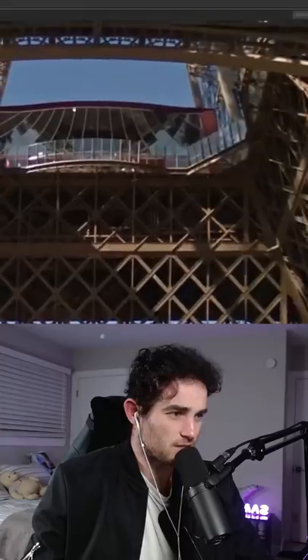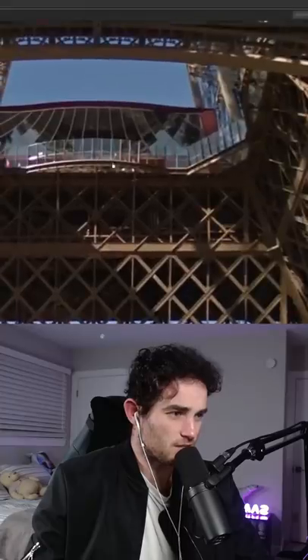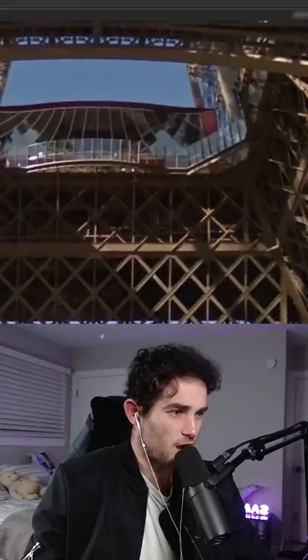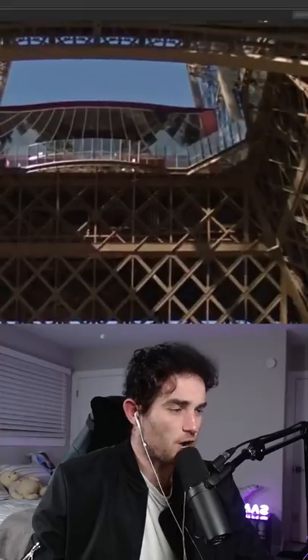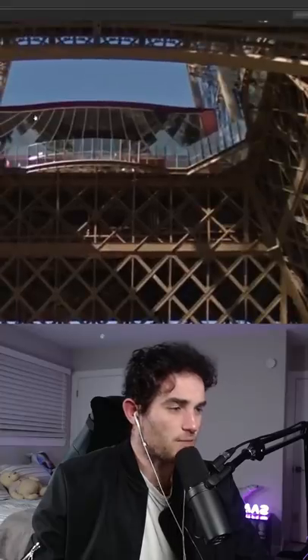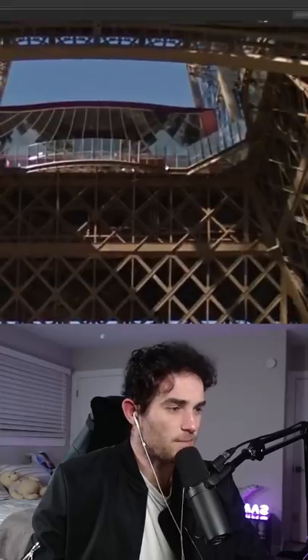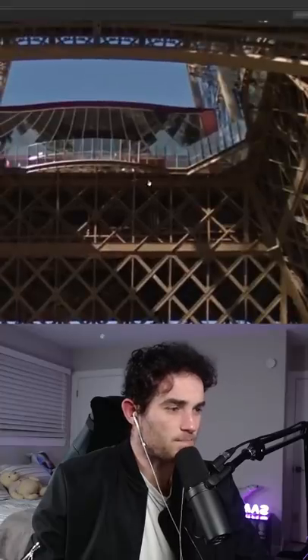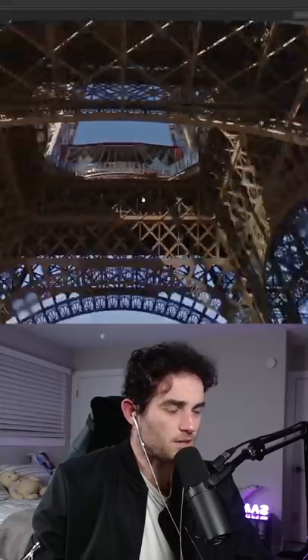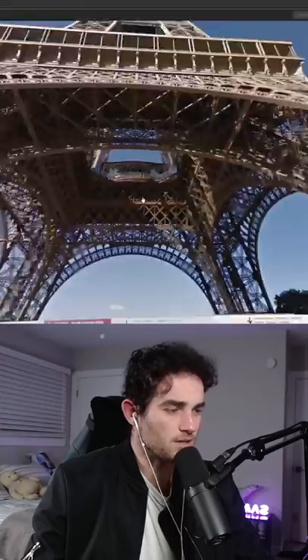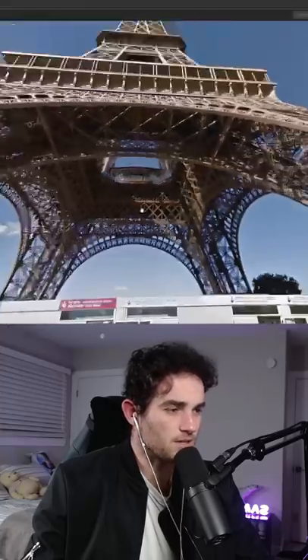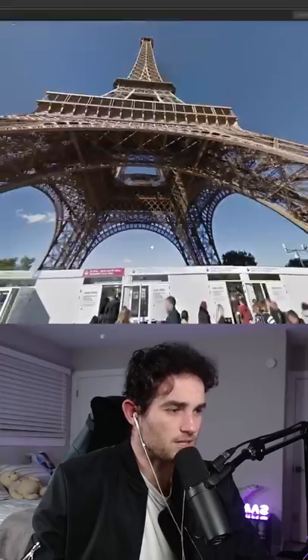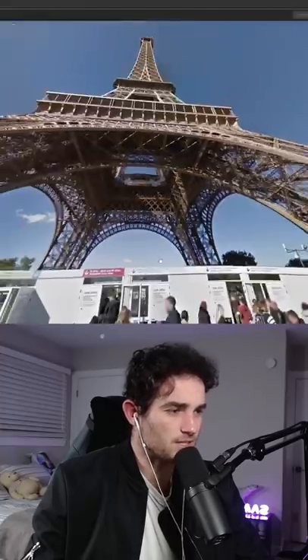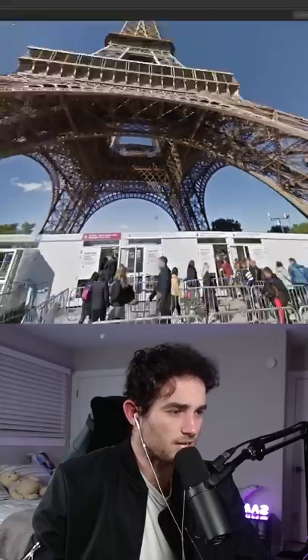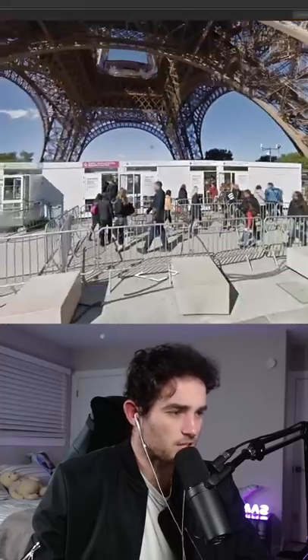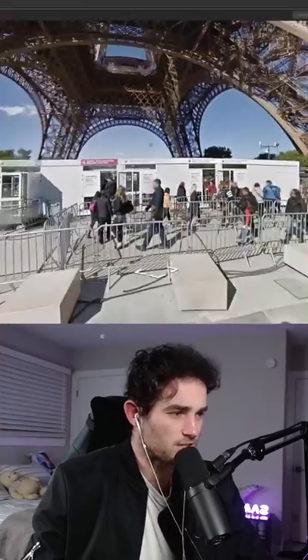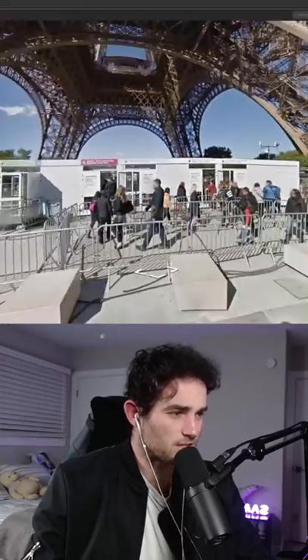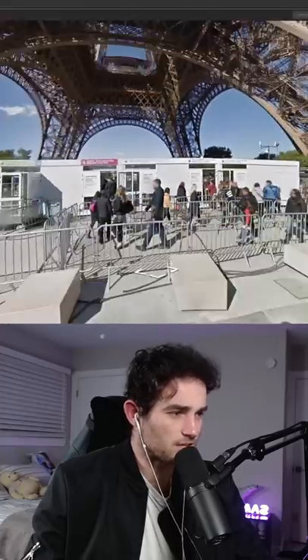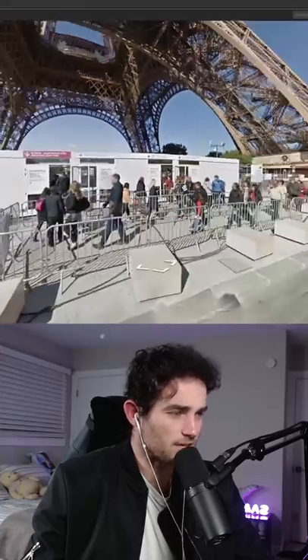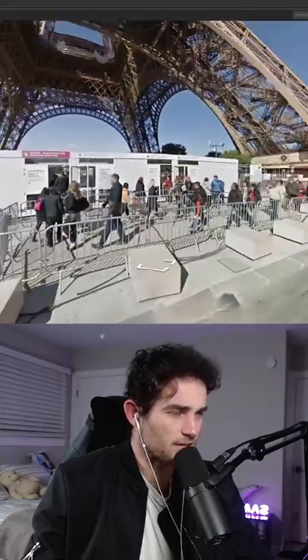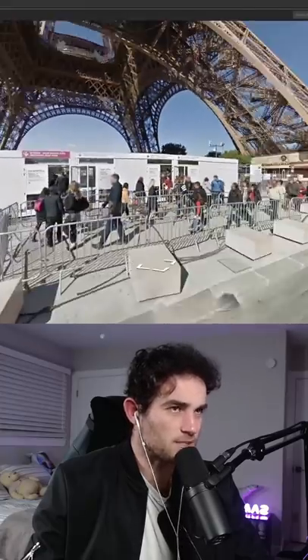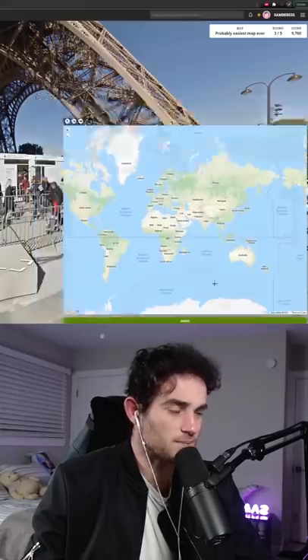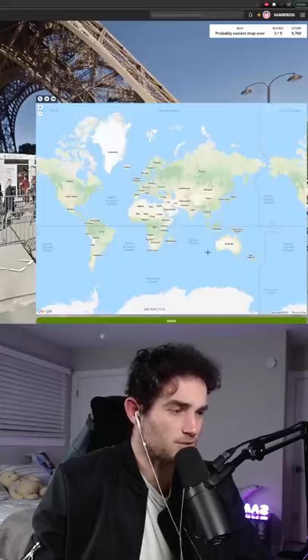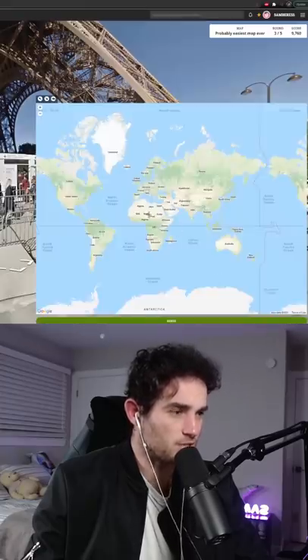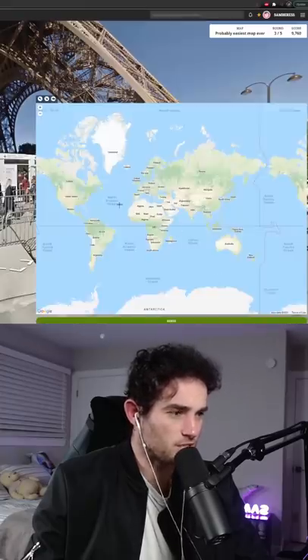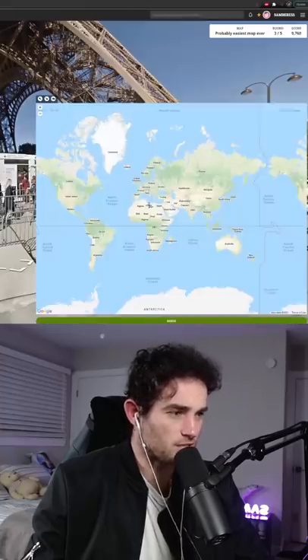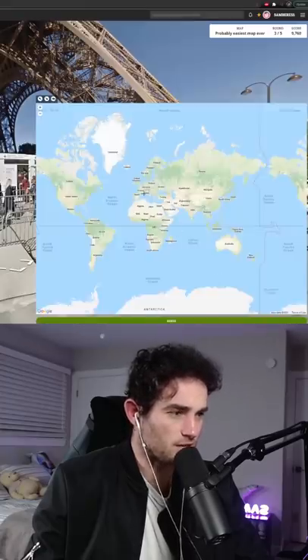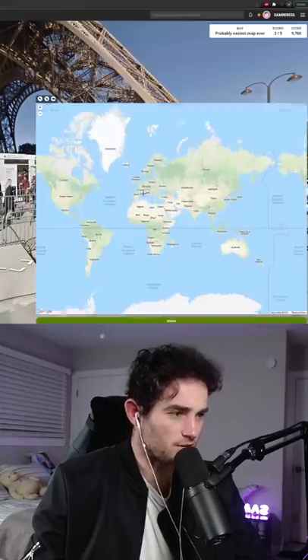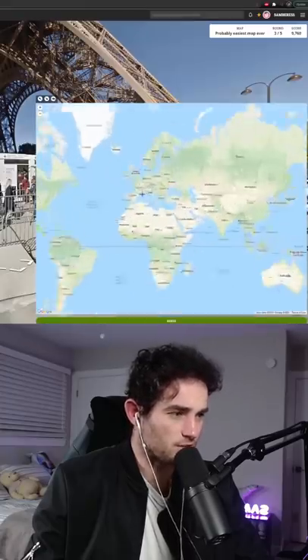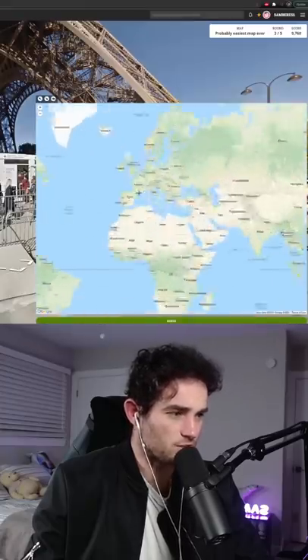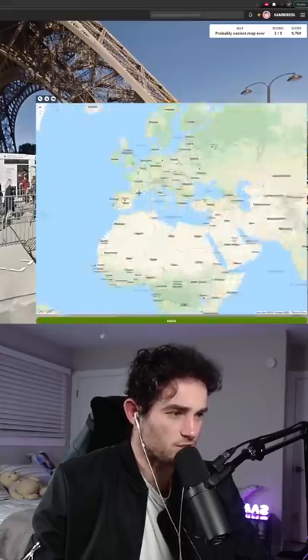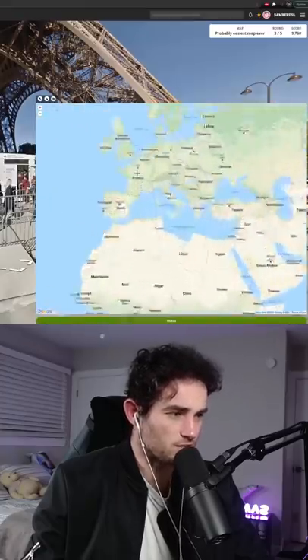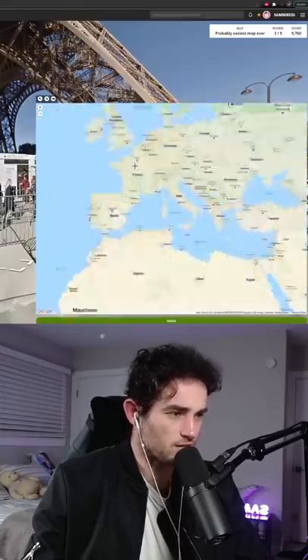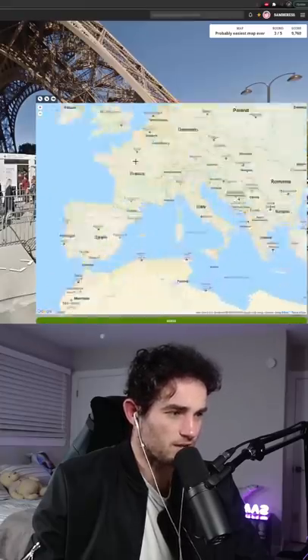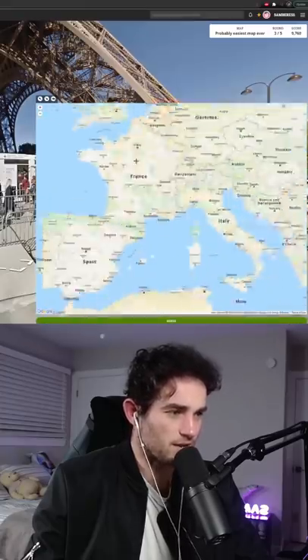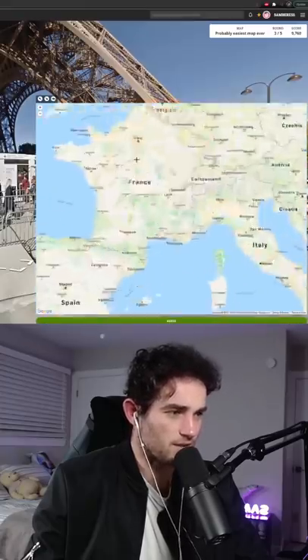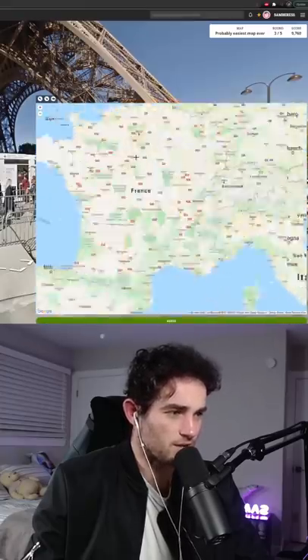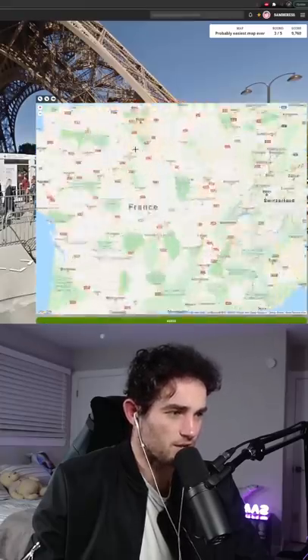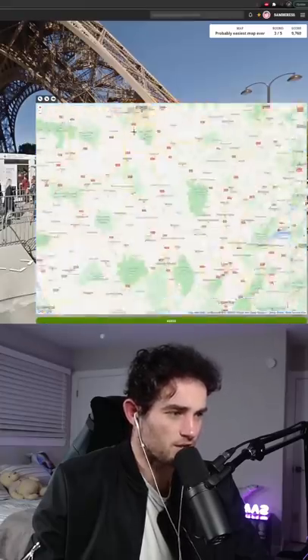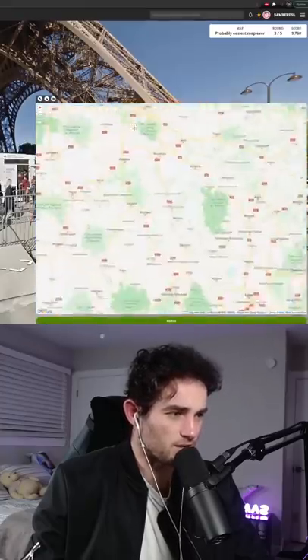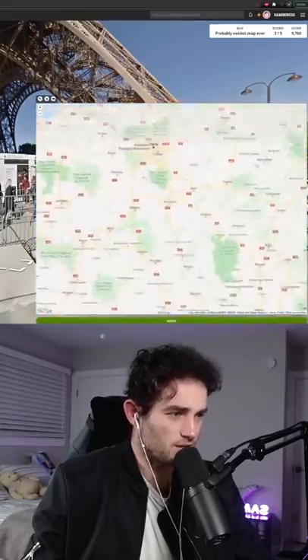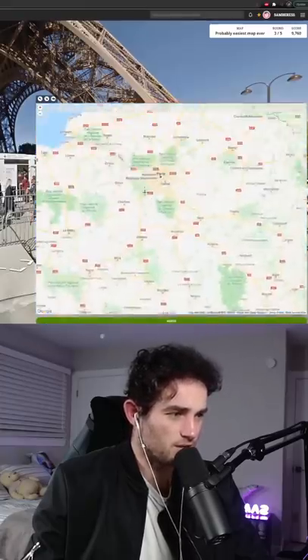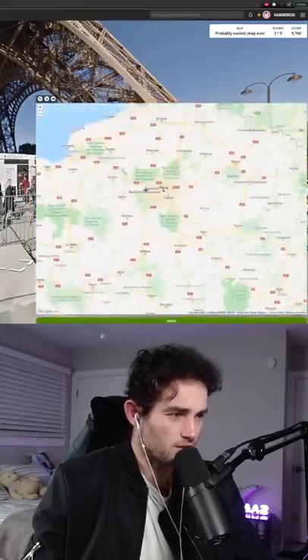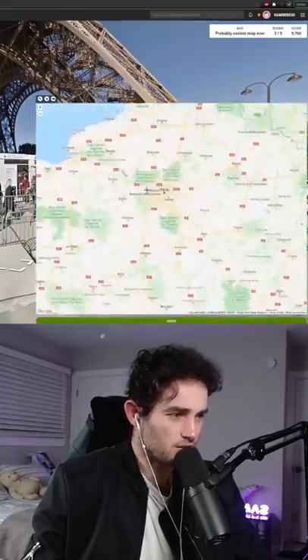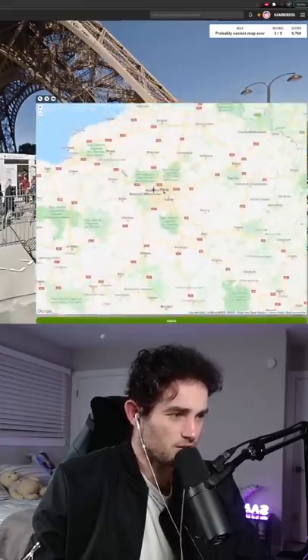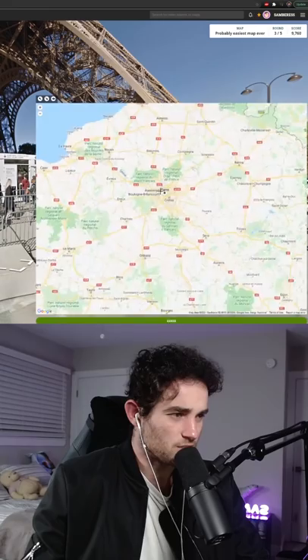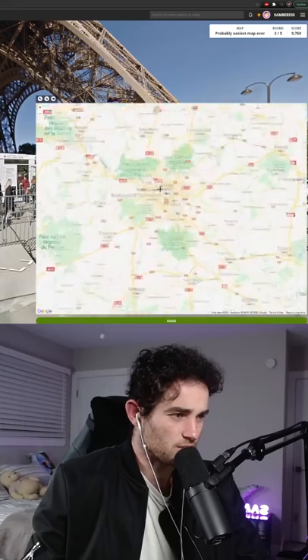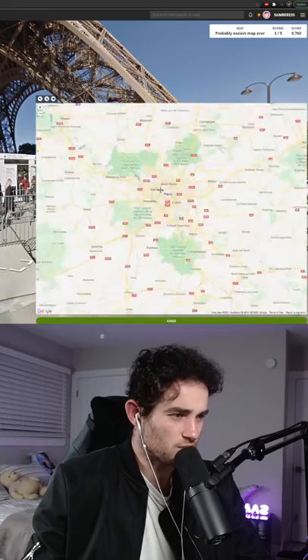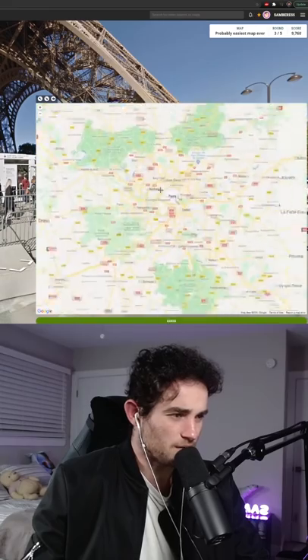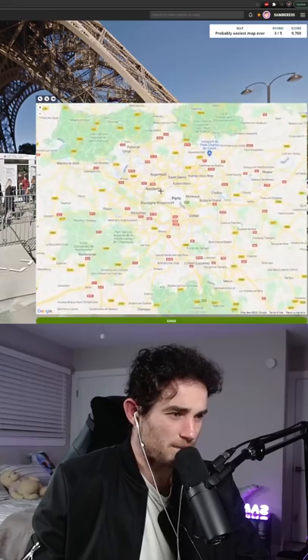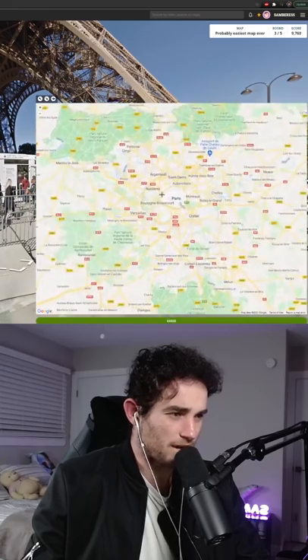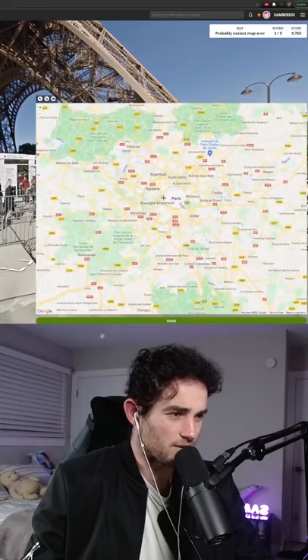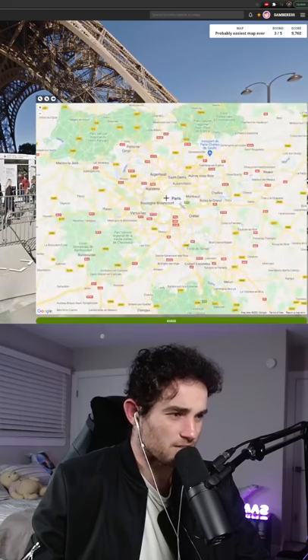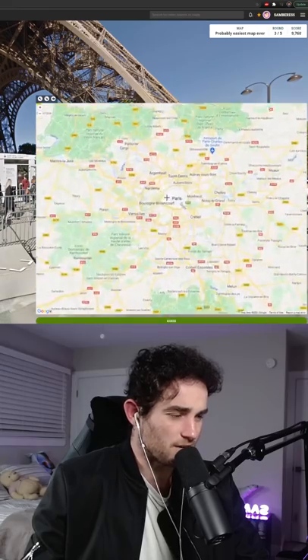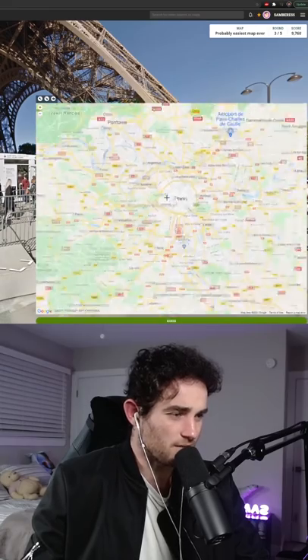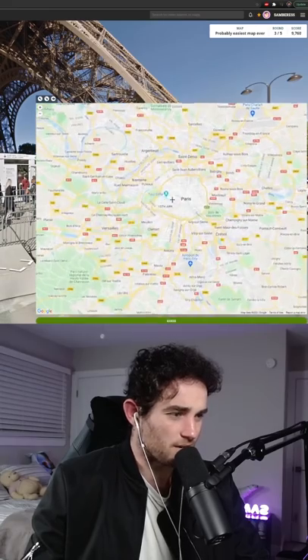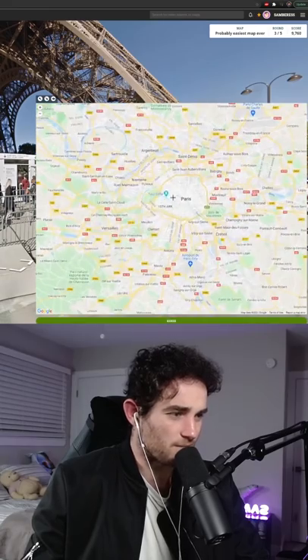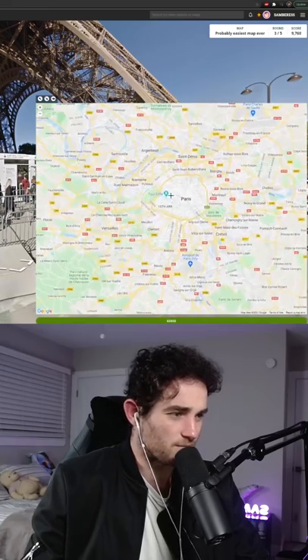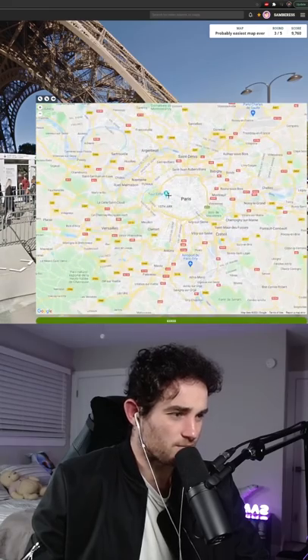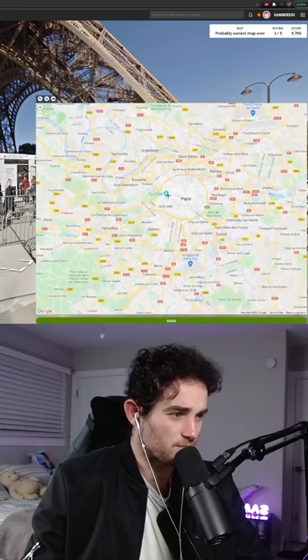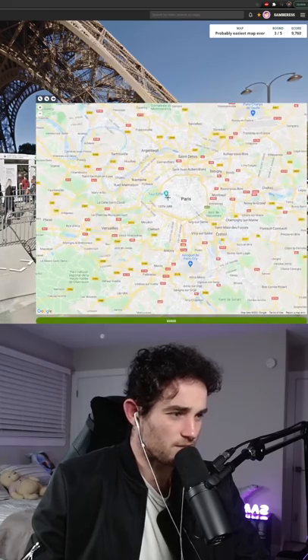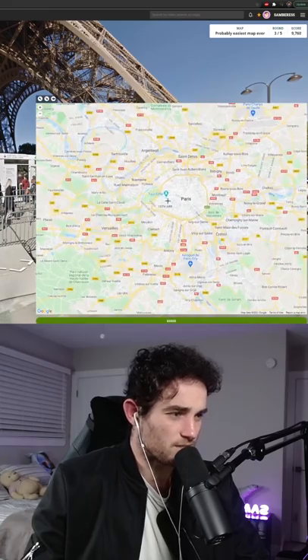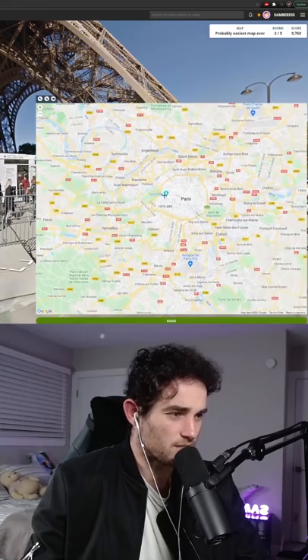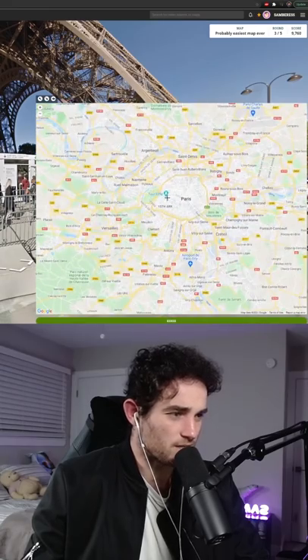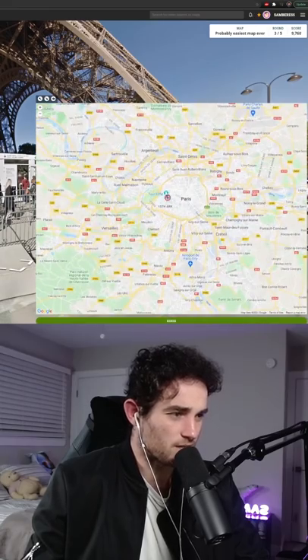Oh, that burgundy is actually a Parisian color — they used to use it on a lot of the art. So let's try Paris. I don't know, what do you guys think here?